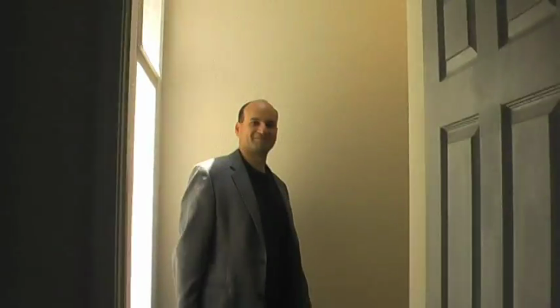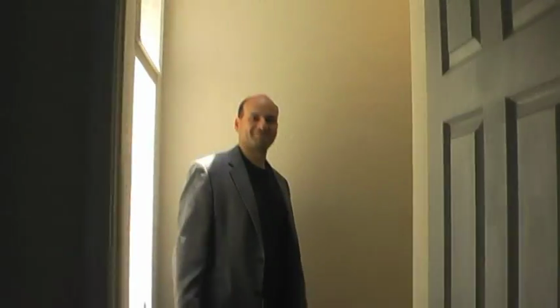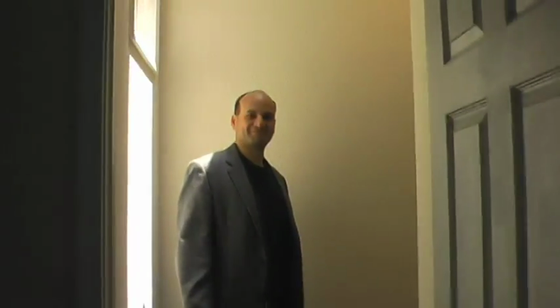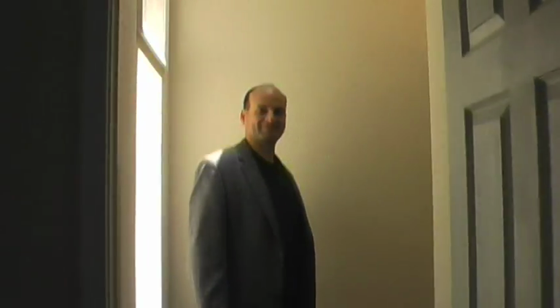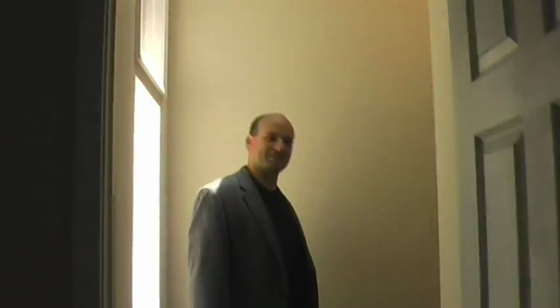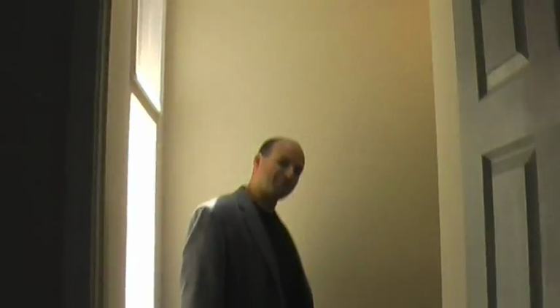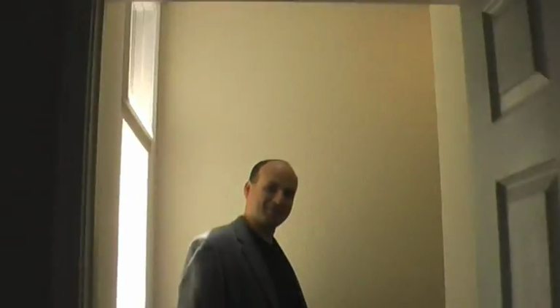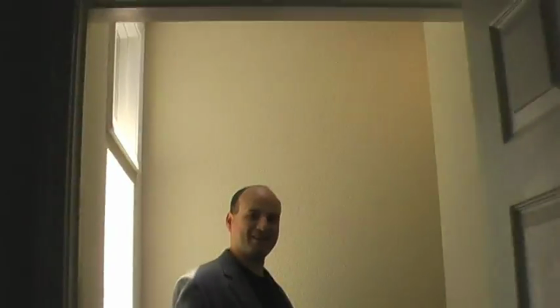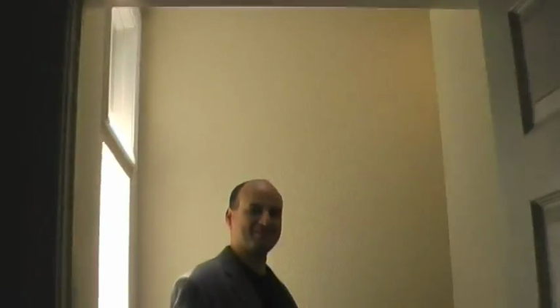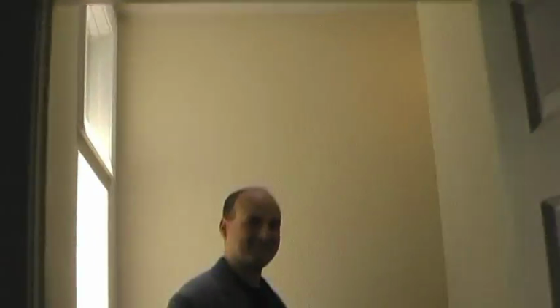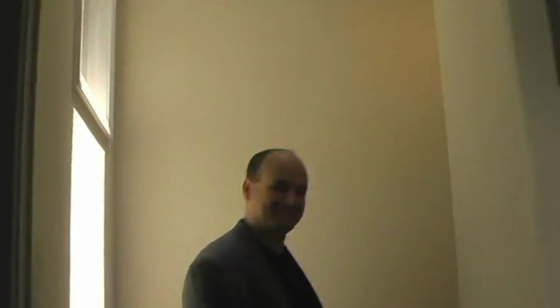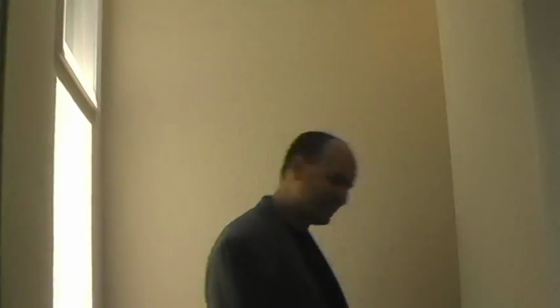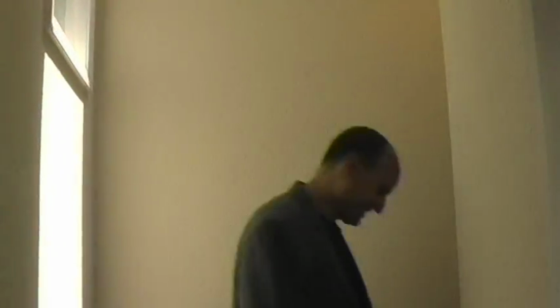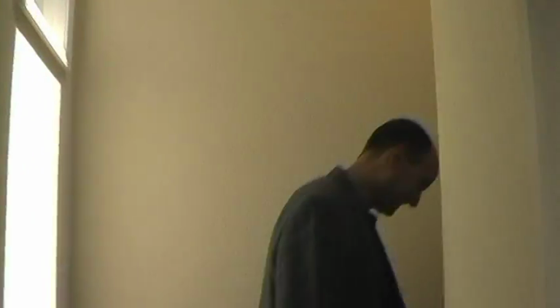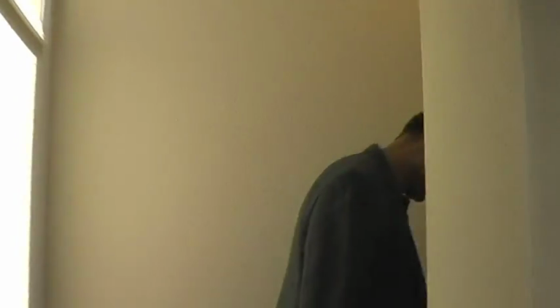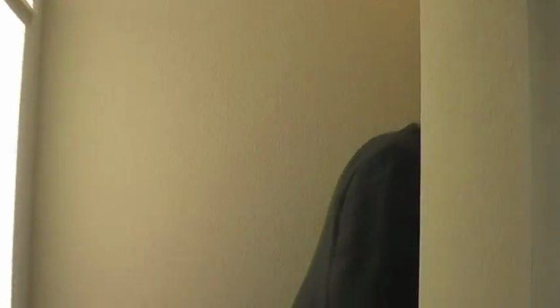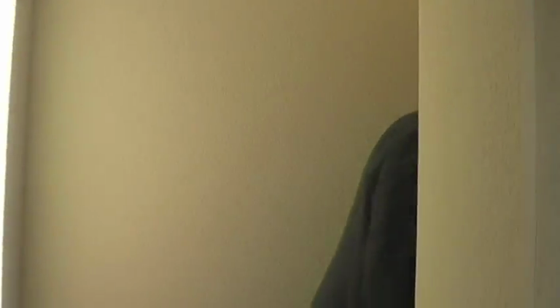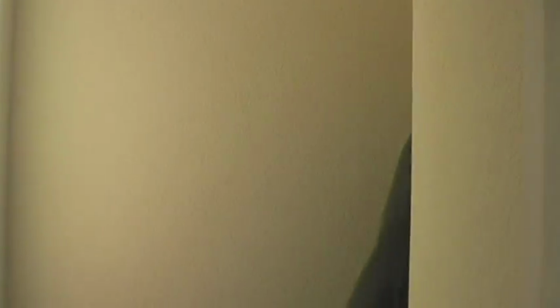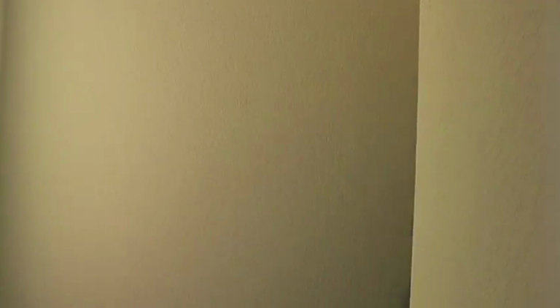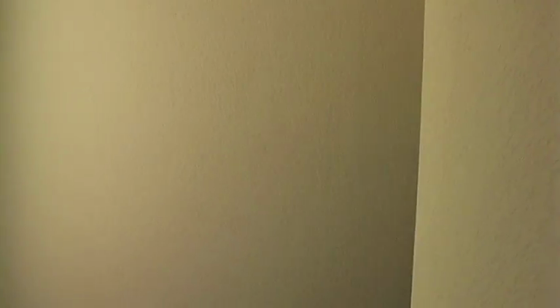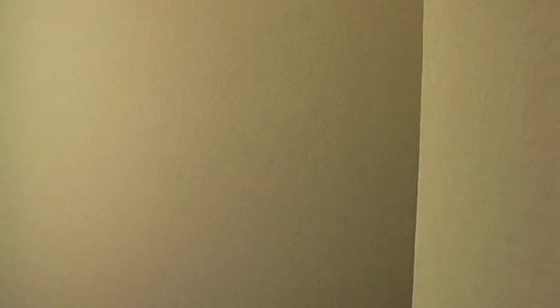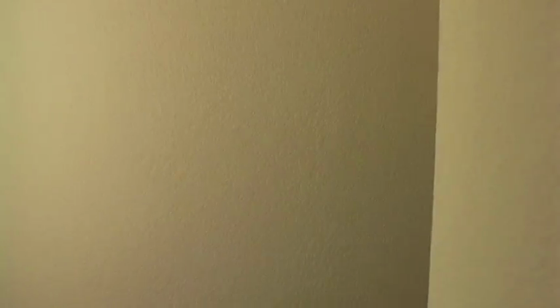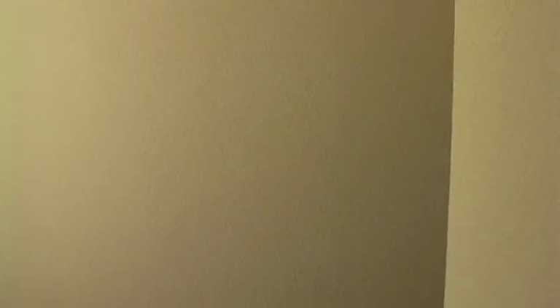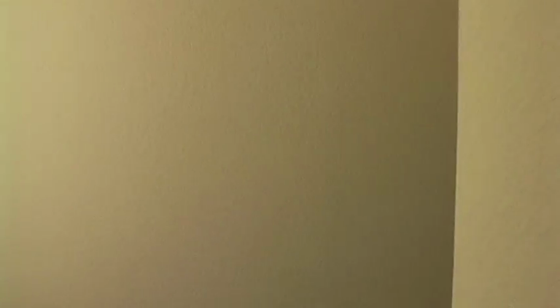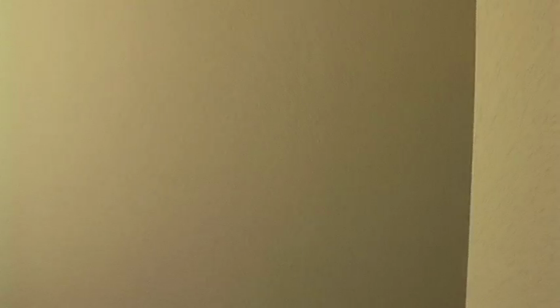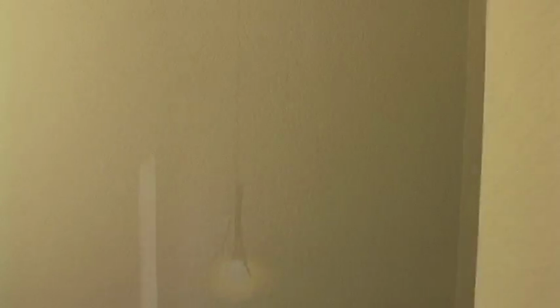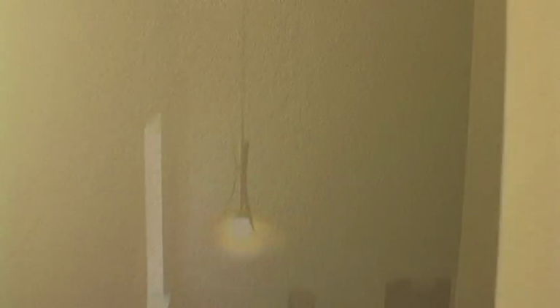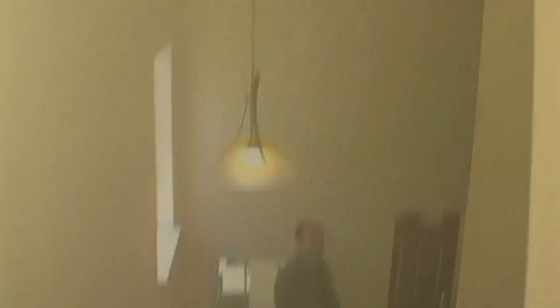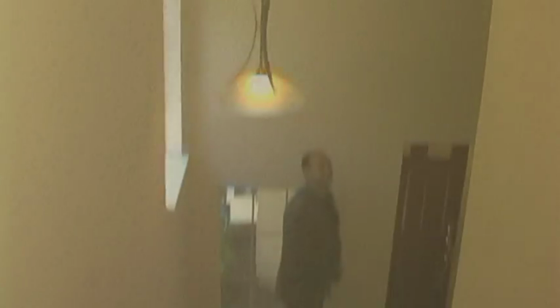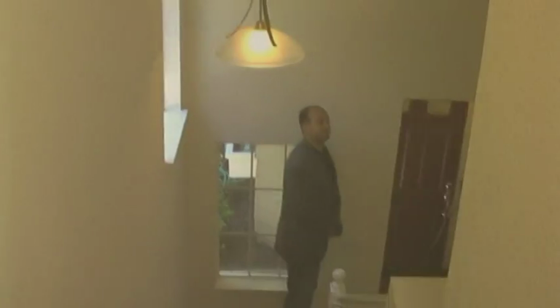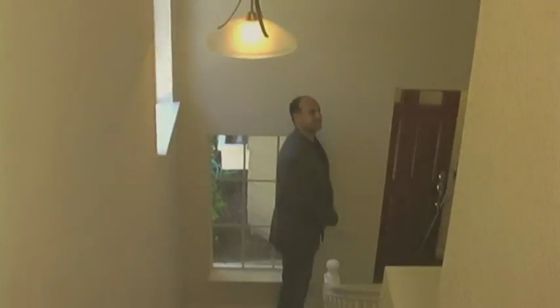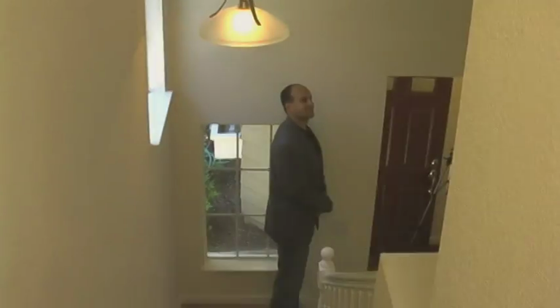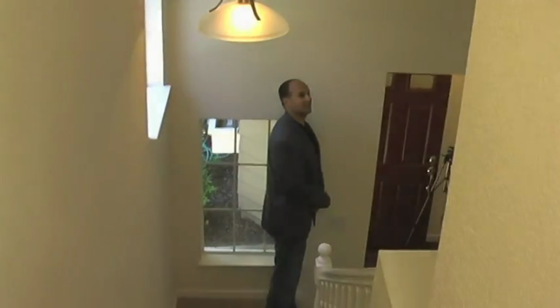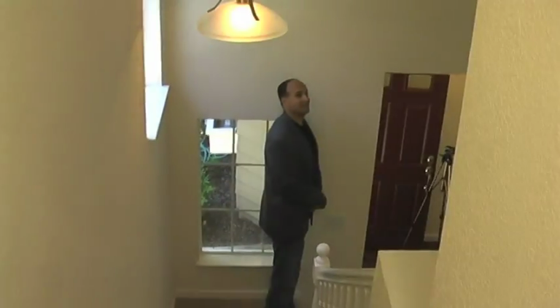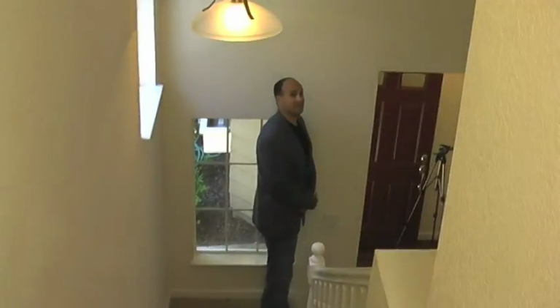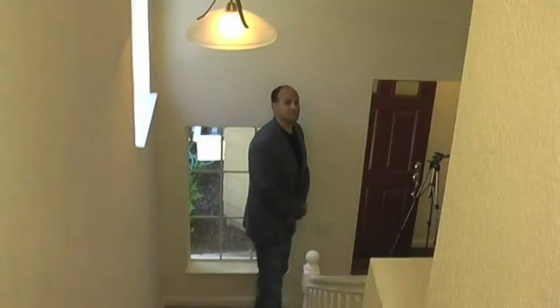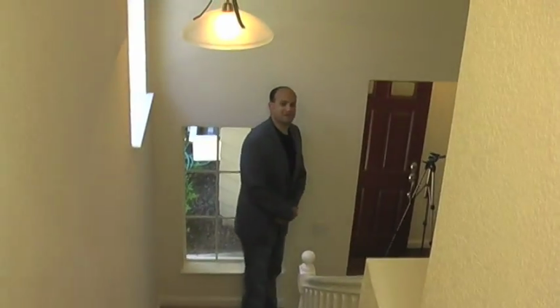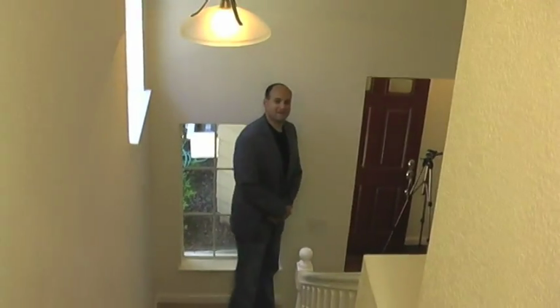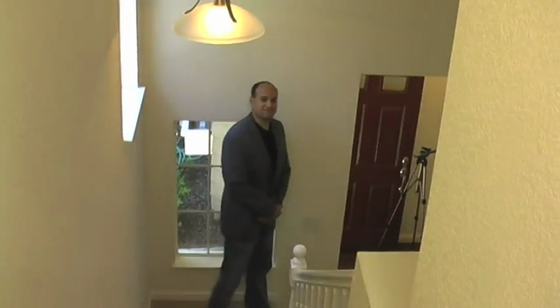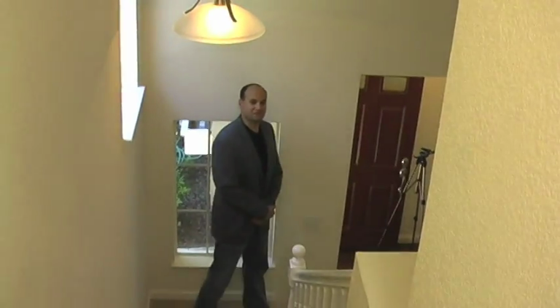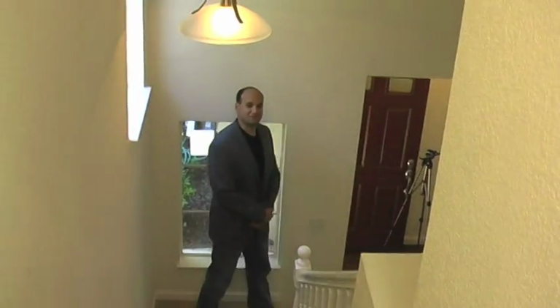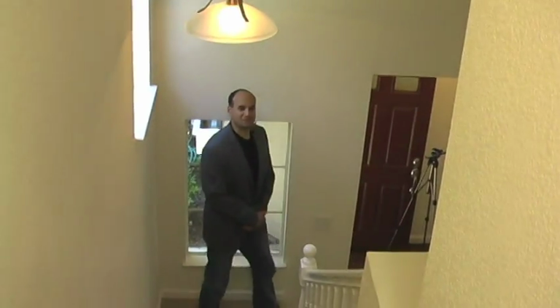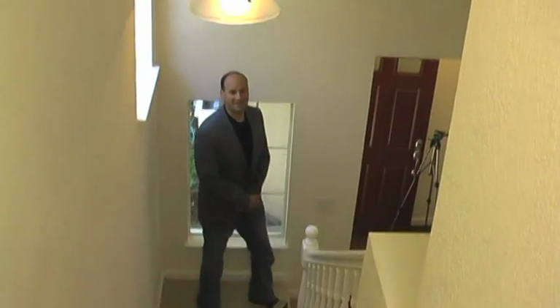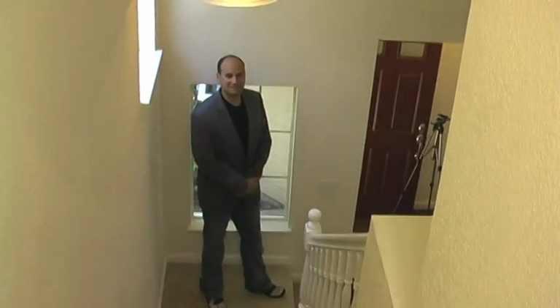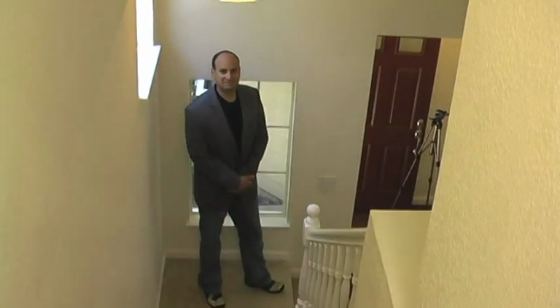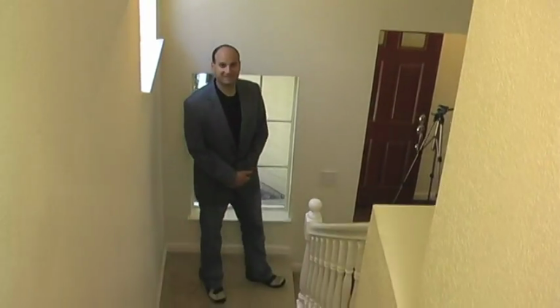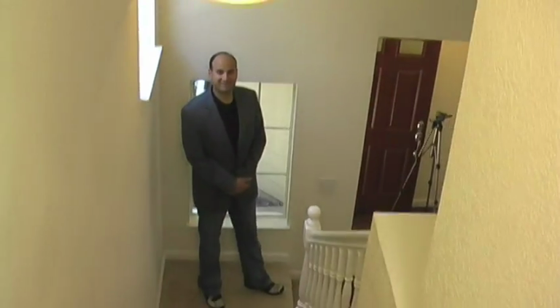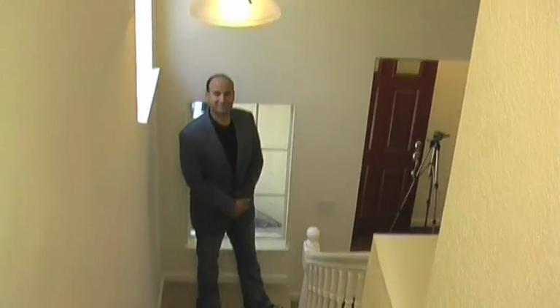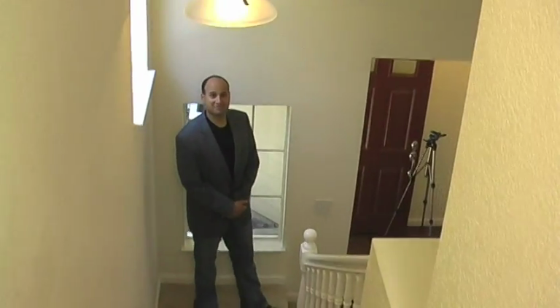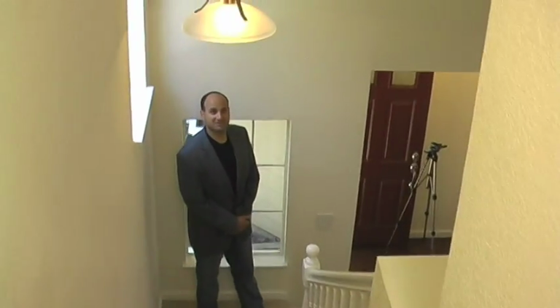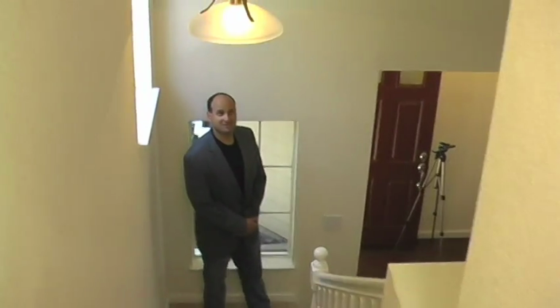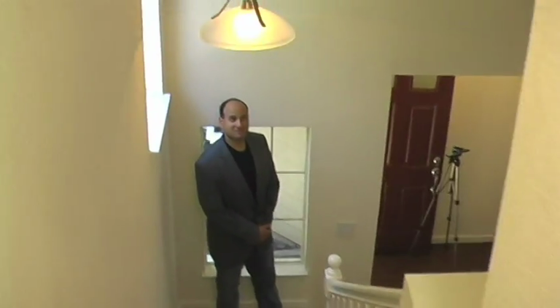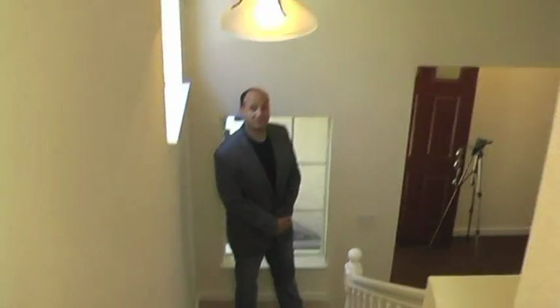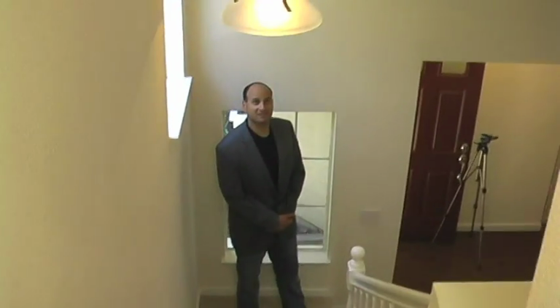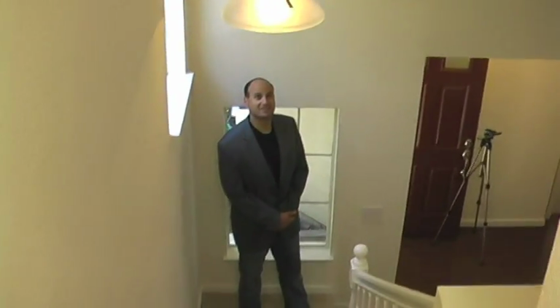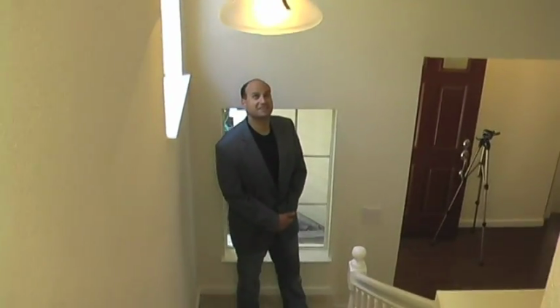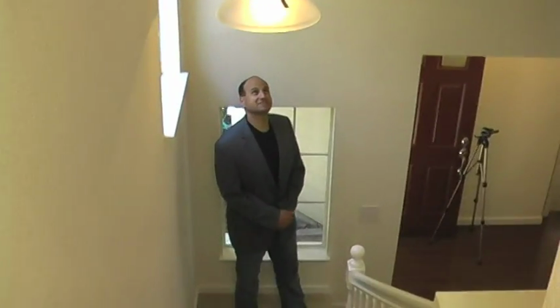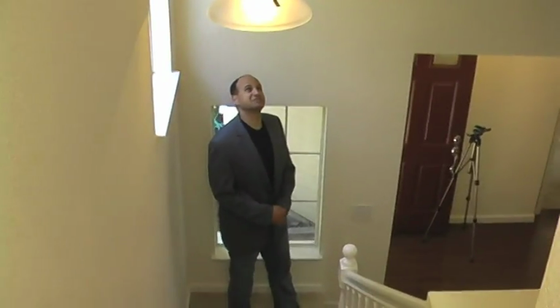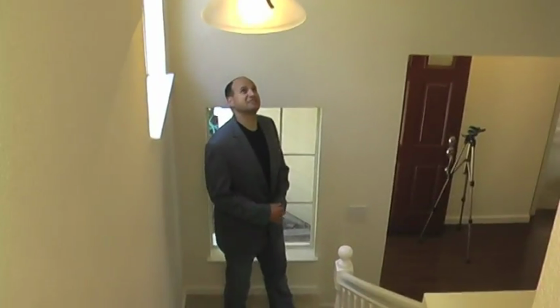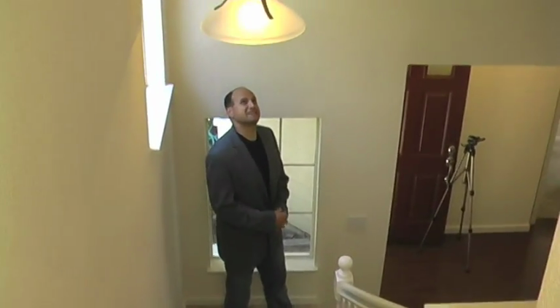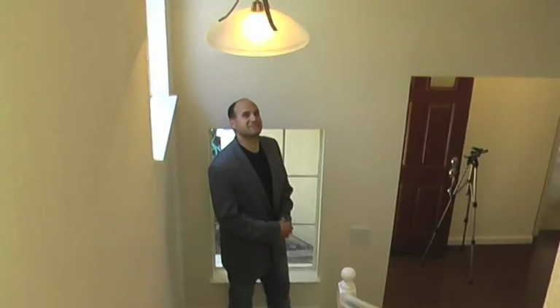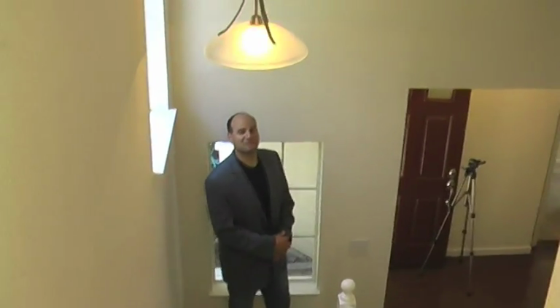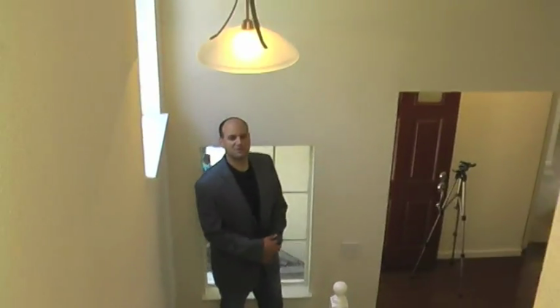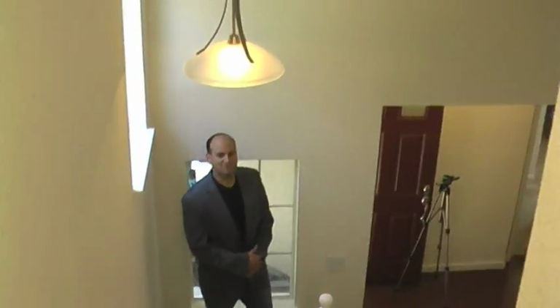Come on down. What a nice view — the nice big cathedral ceilings for such a nice little home.